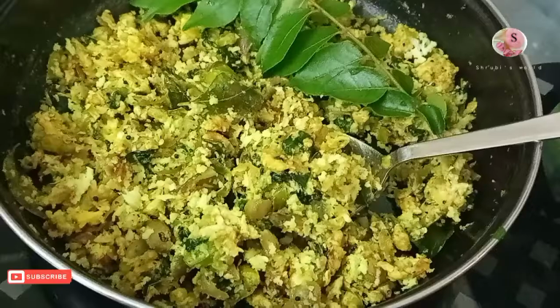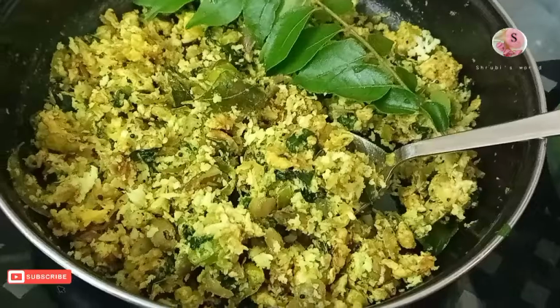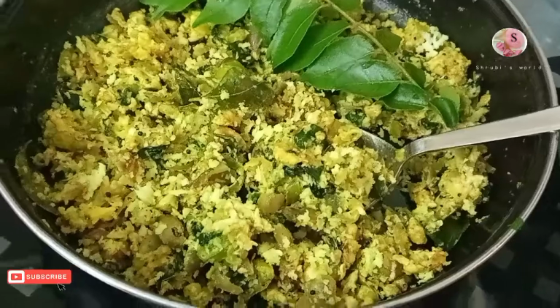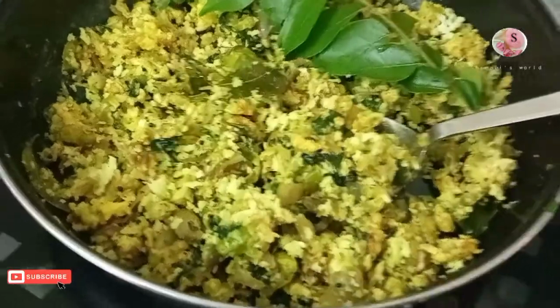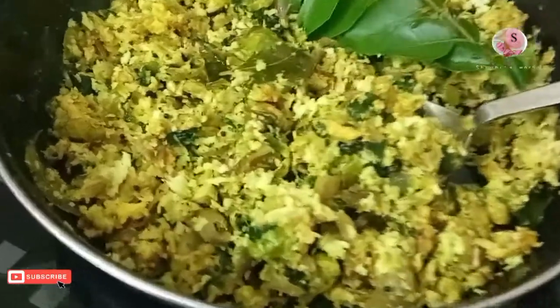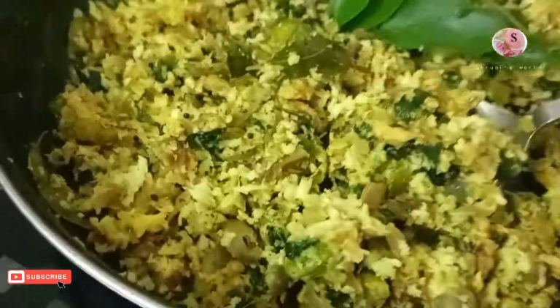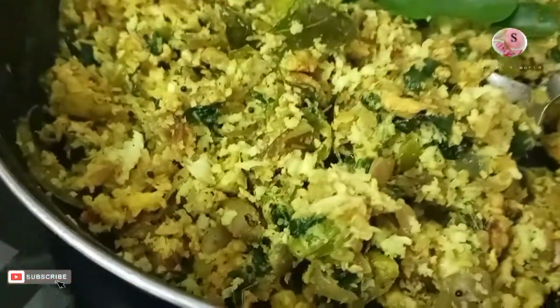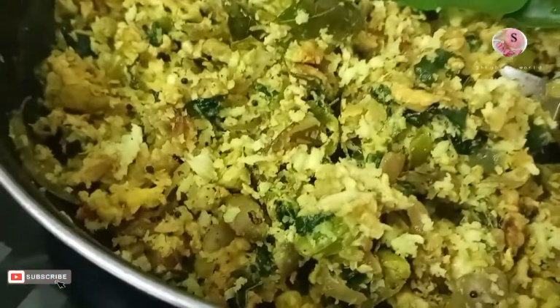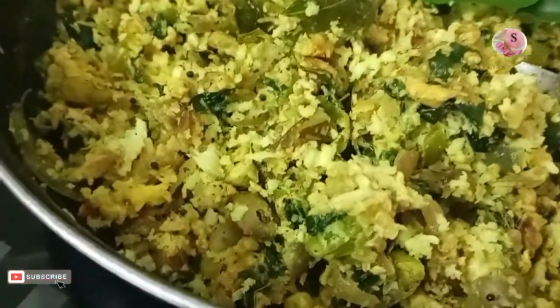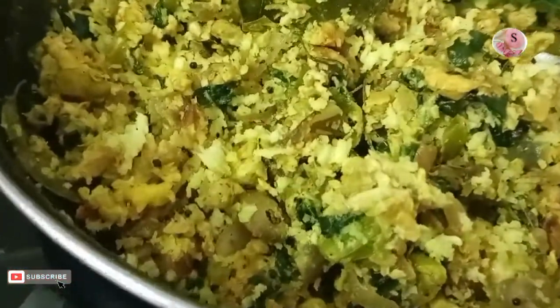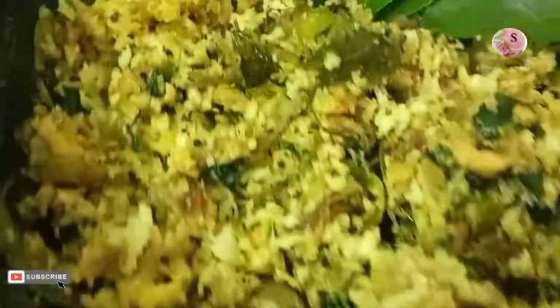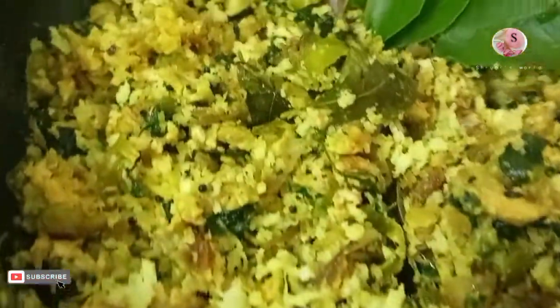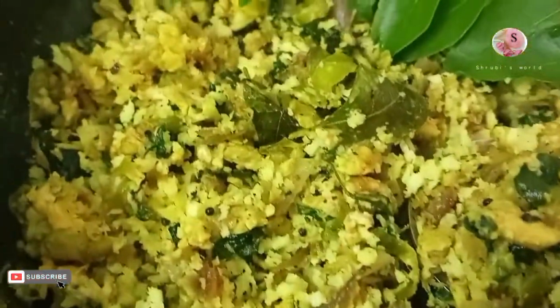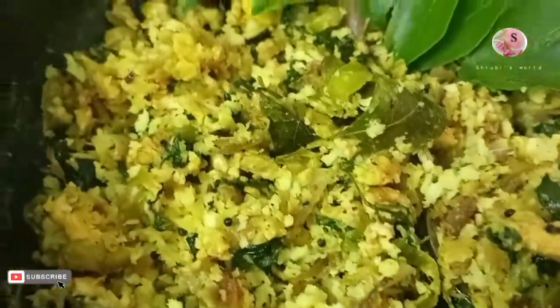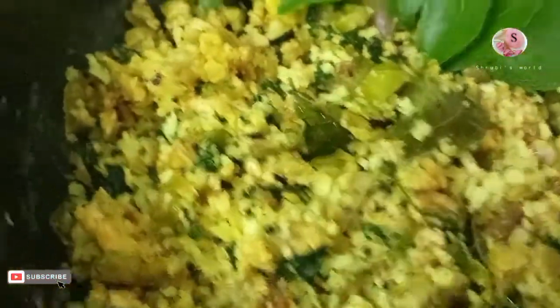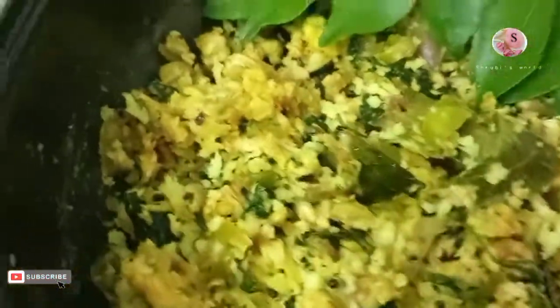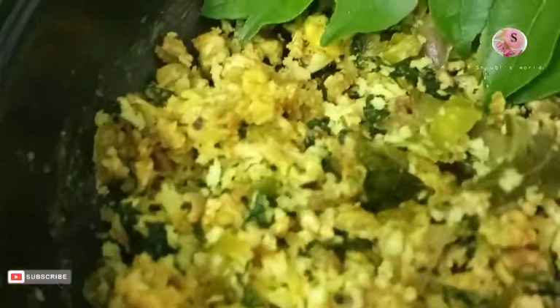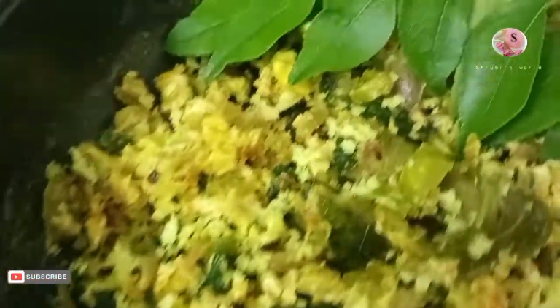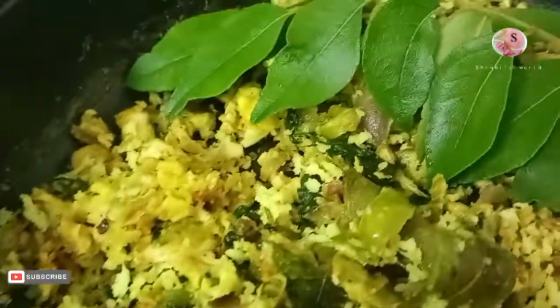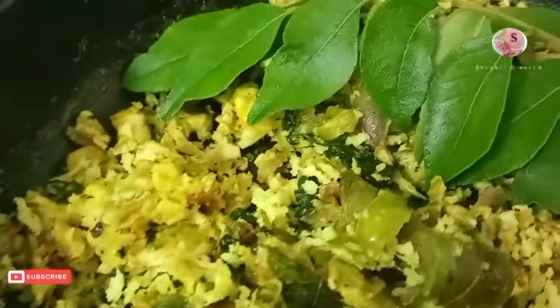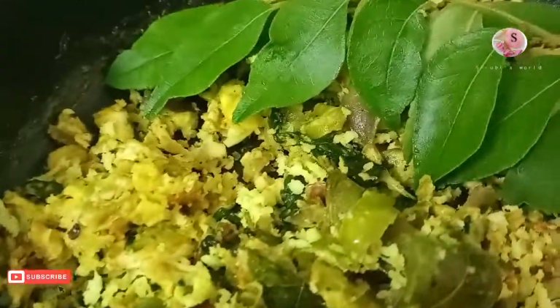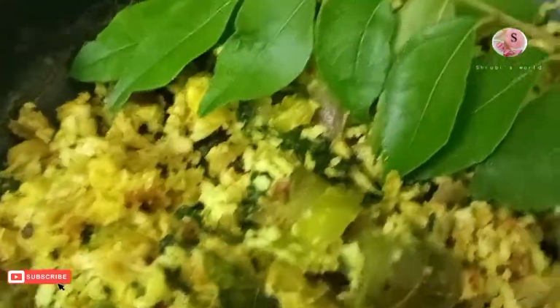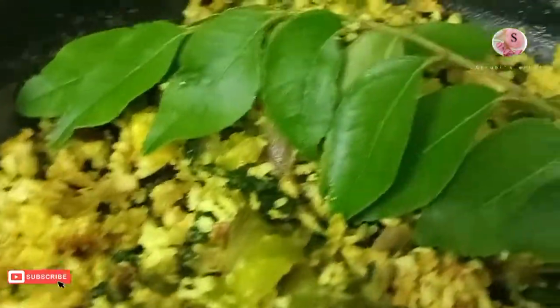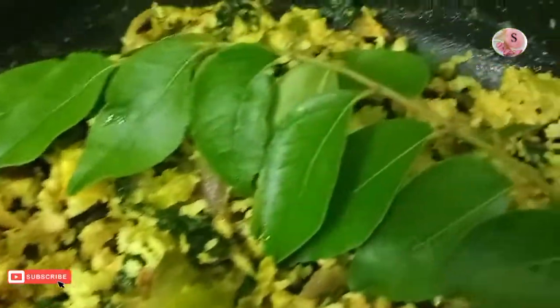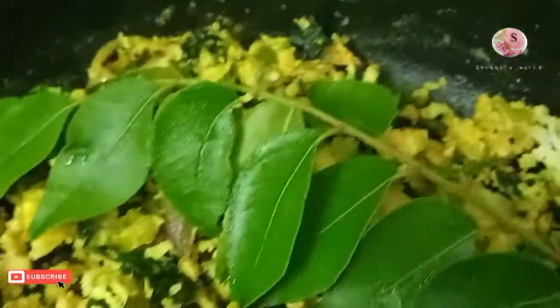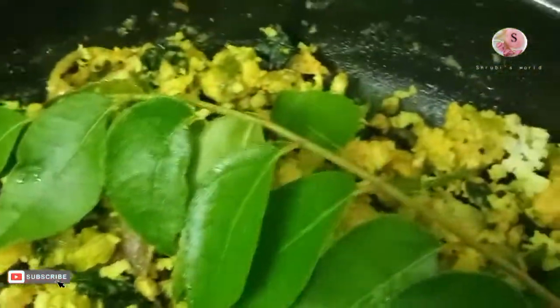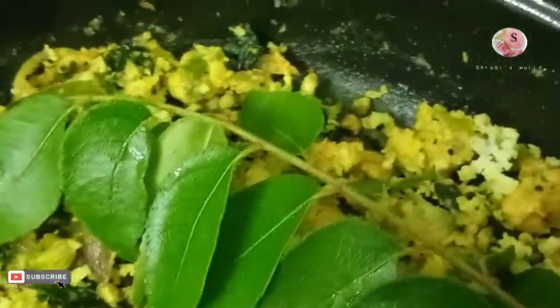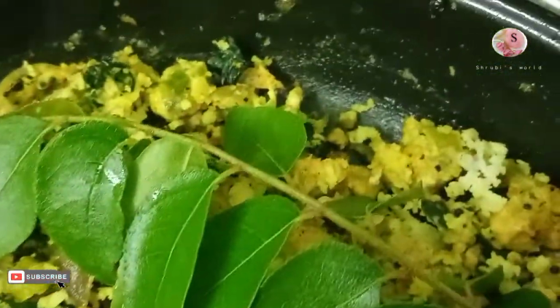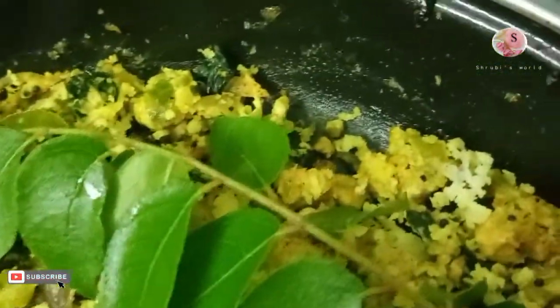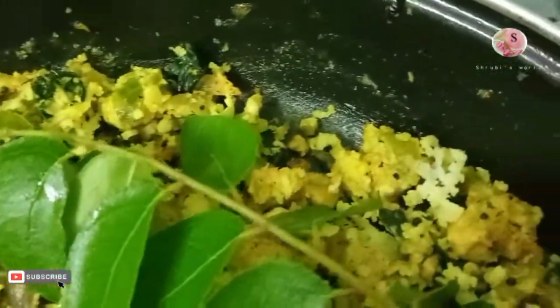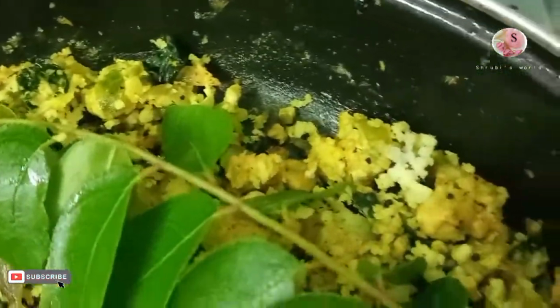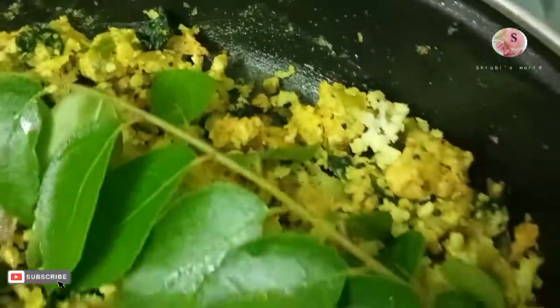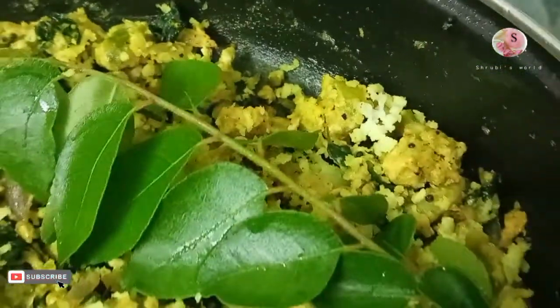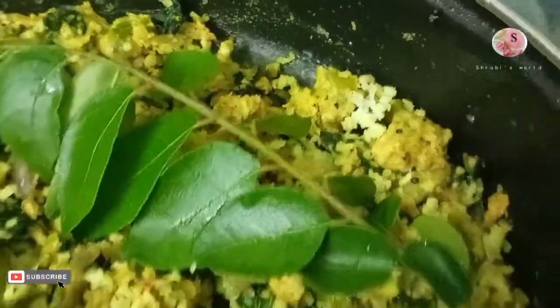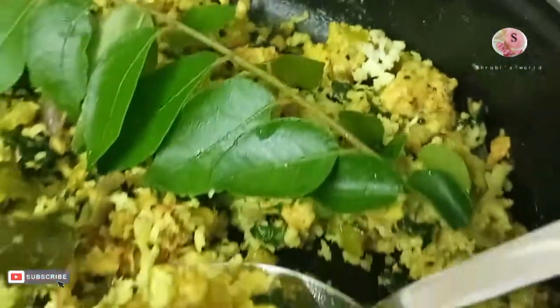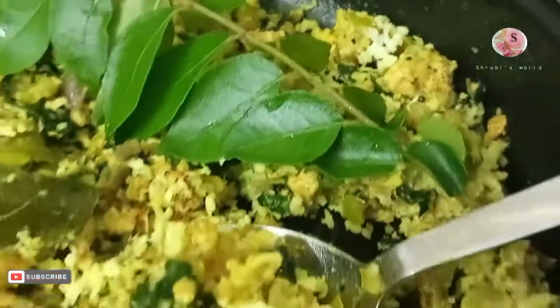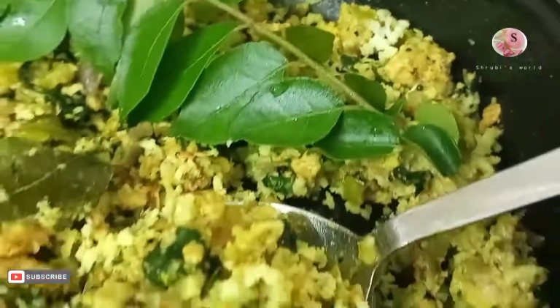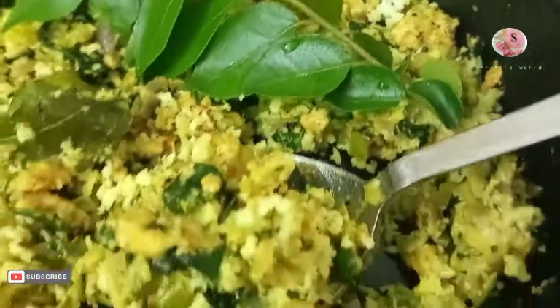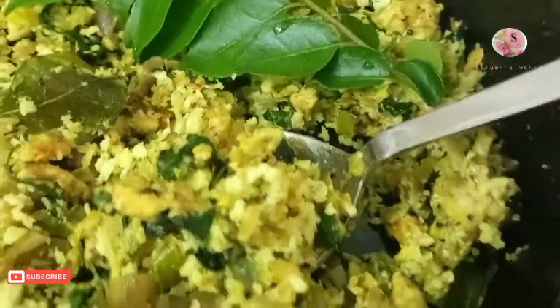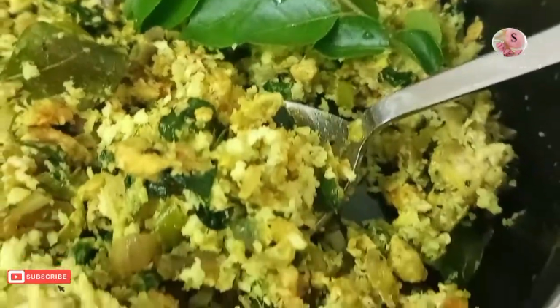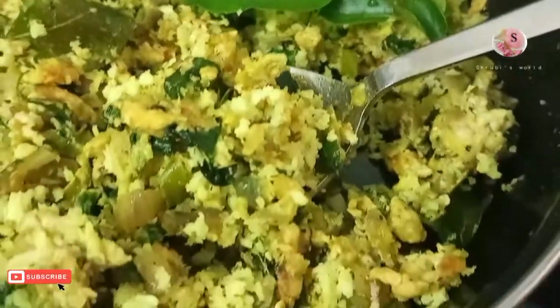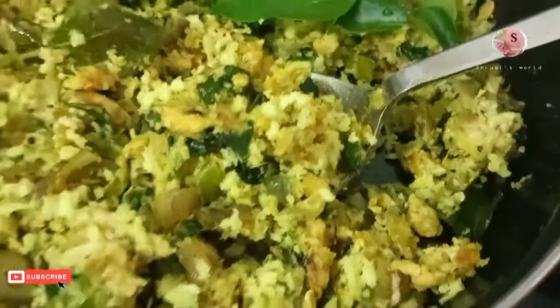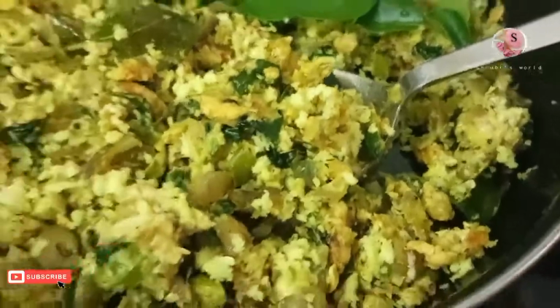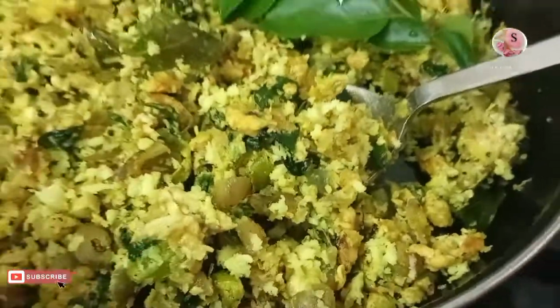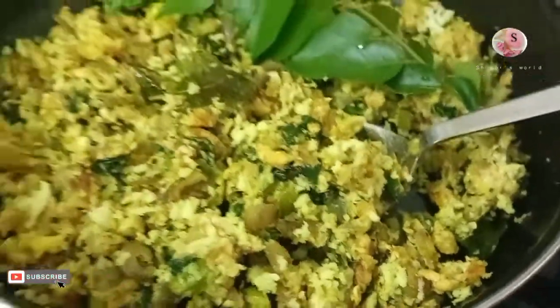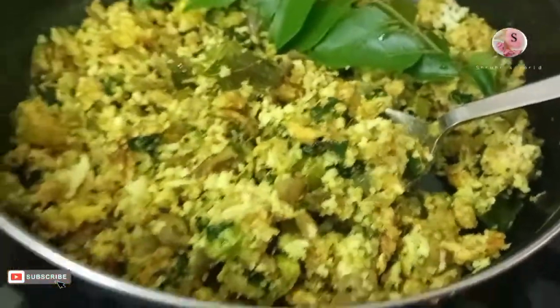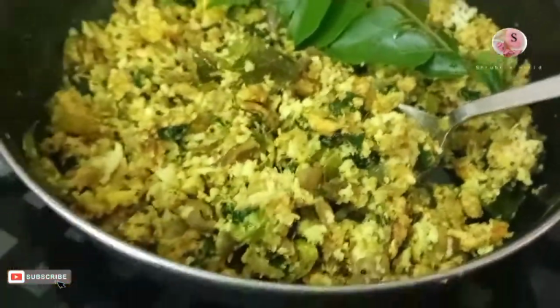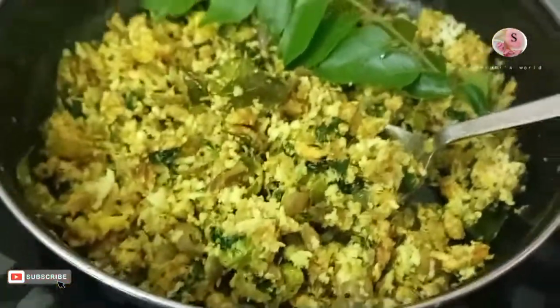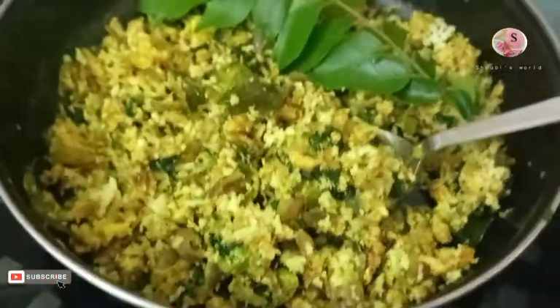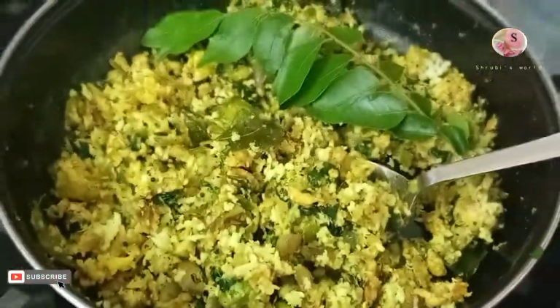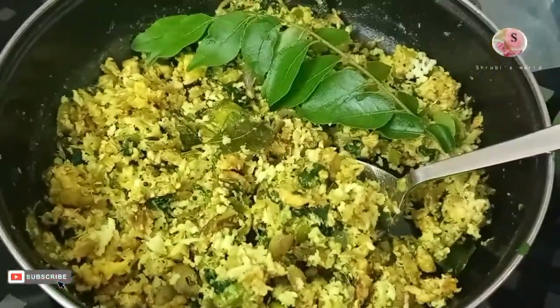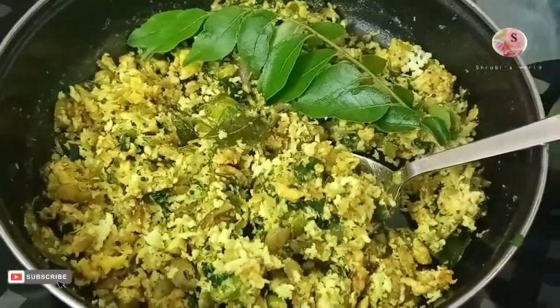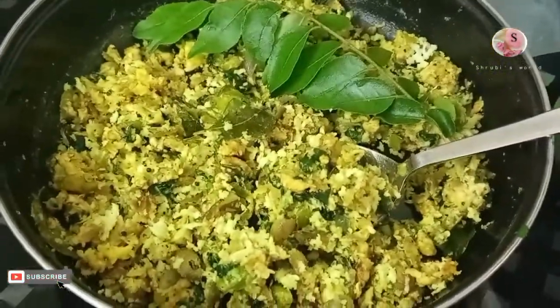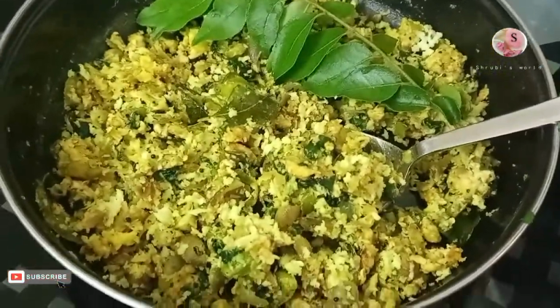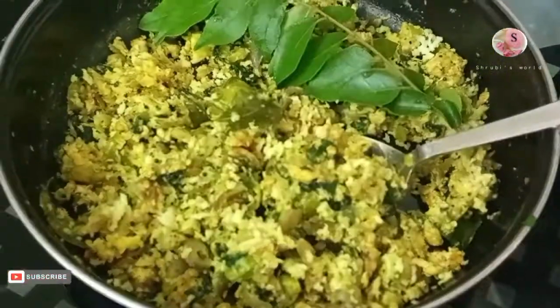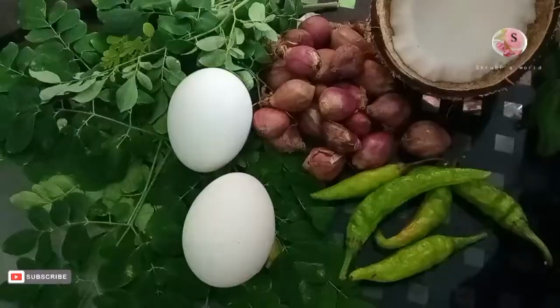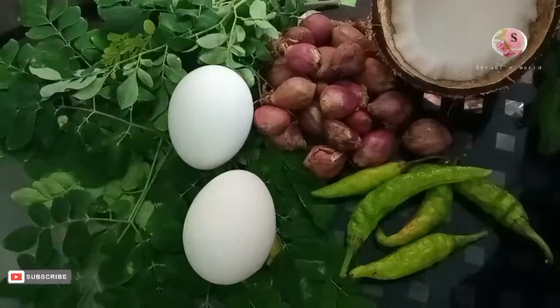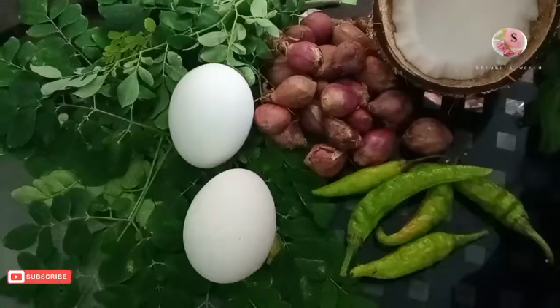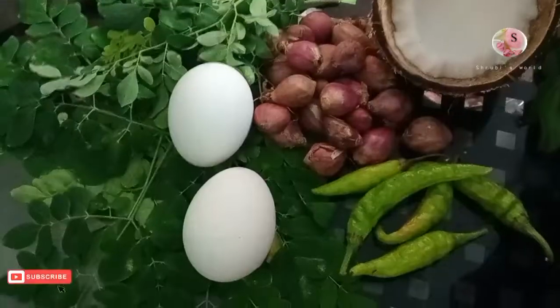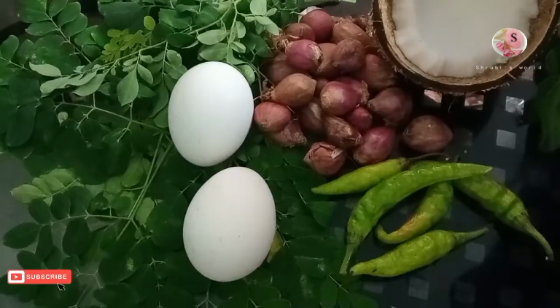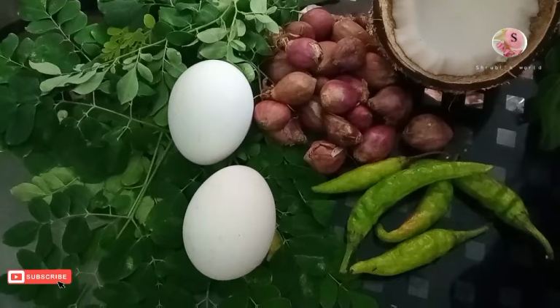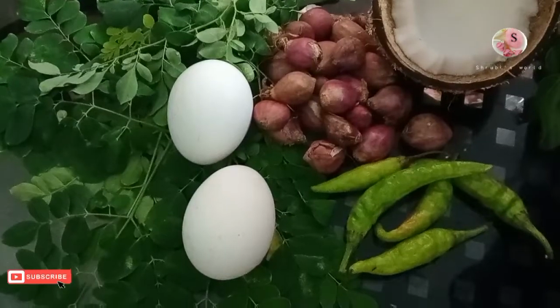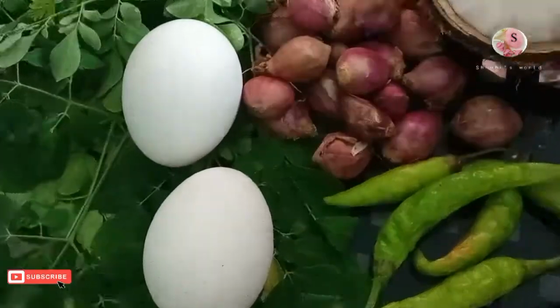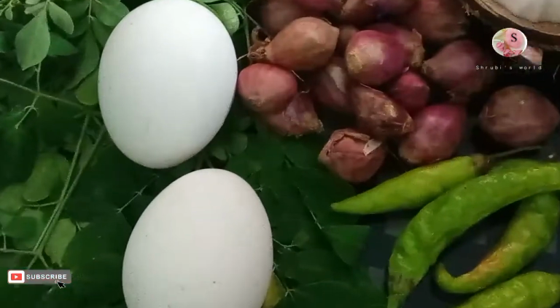Hi friends! Hello everyone! I hope you should be able to see this recipe — it's a very small recipe. So let's see each recipe with you.